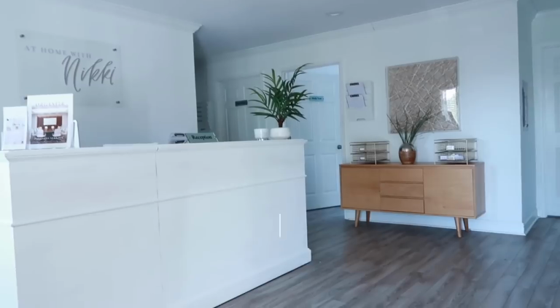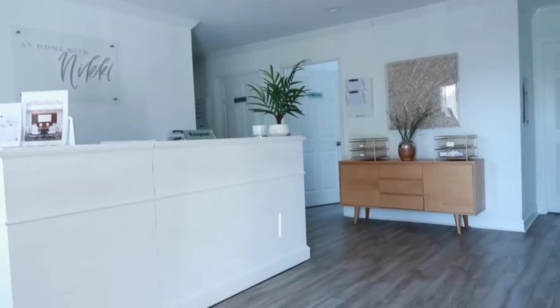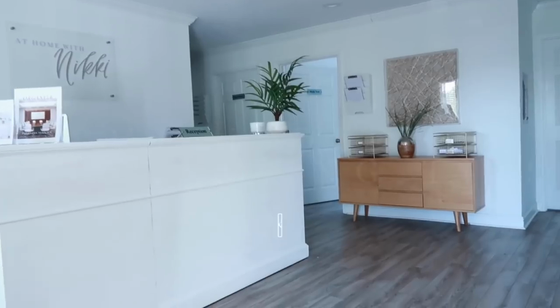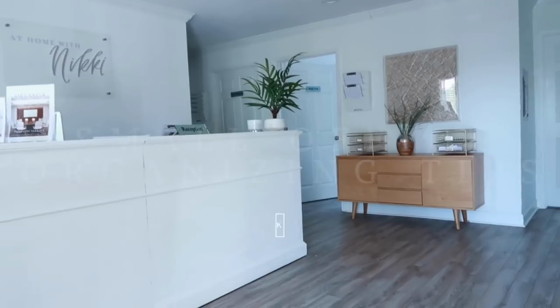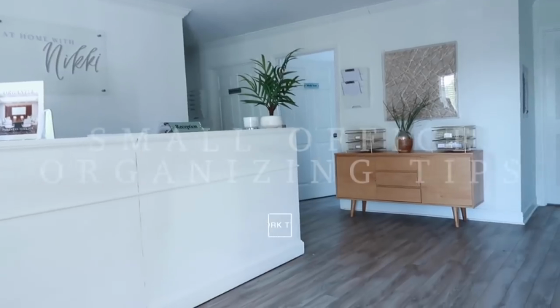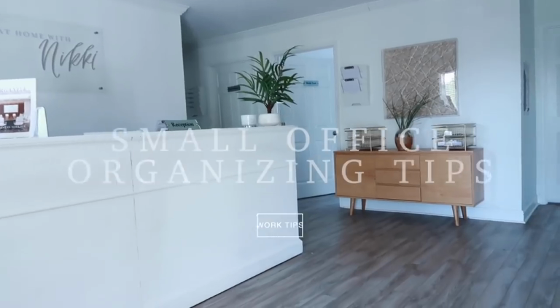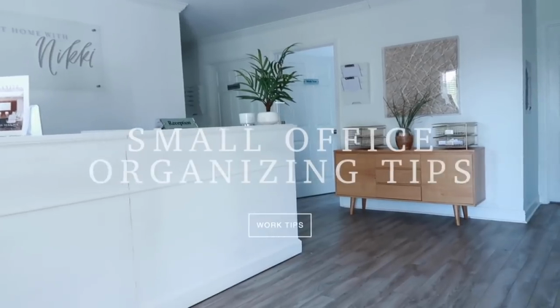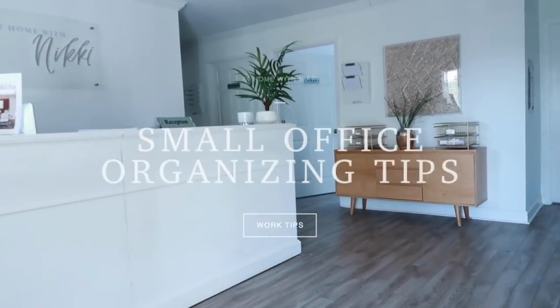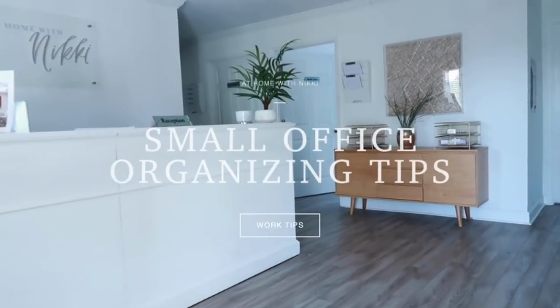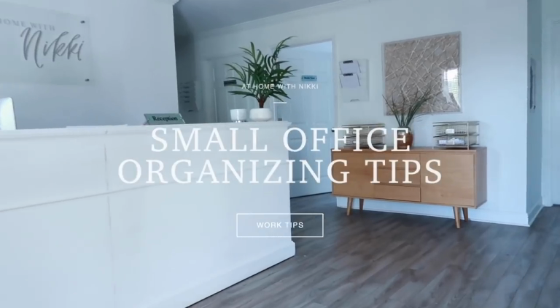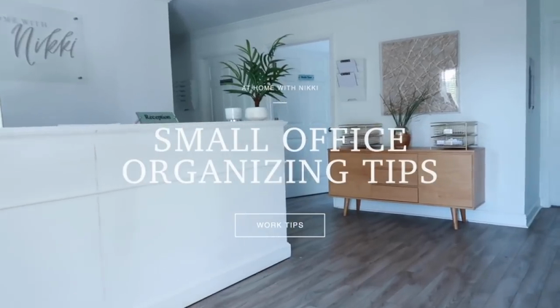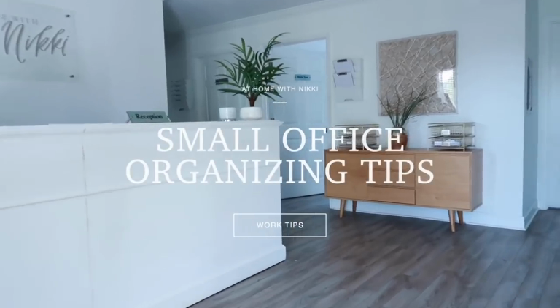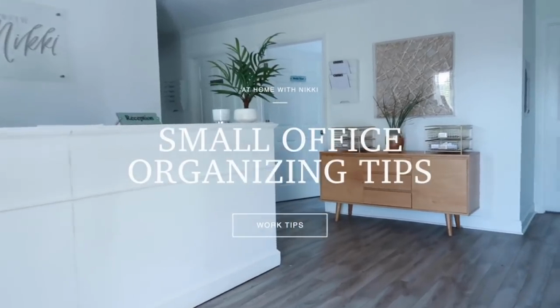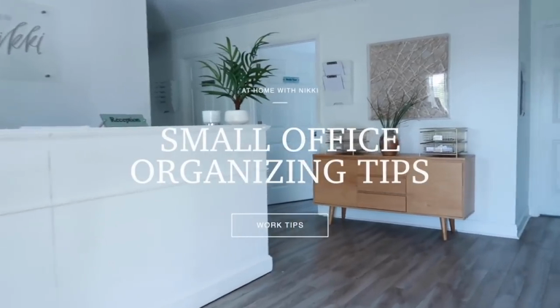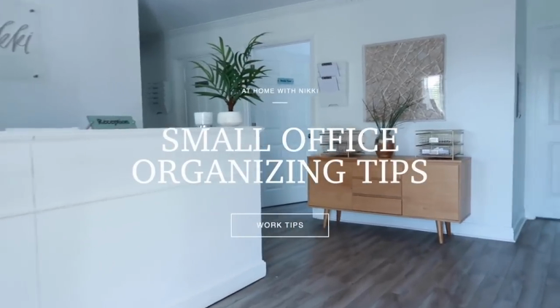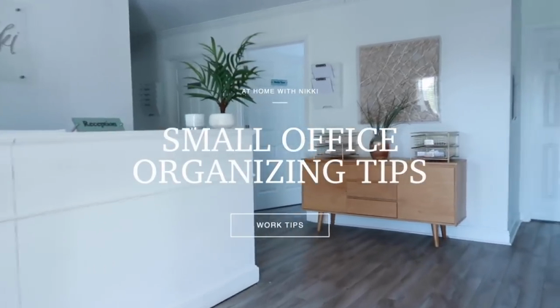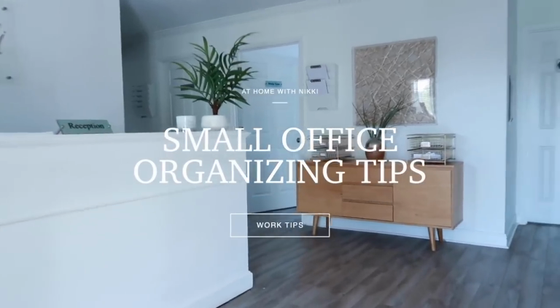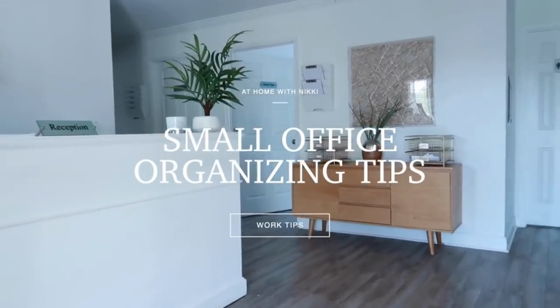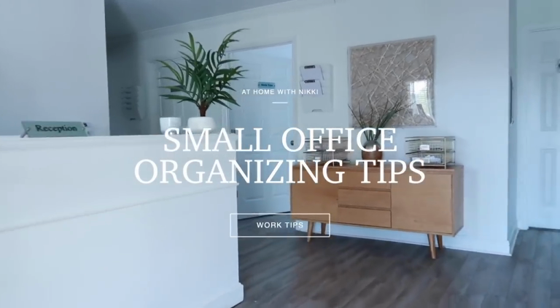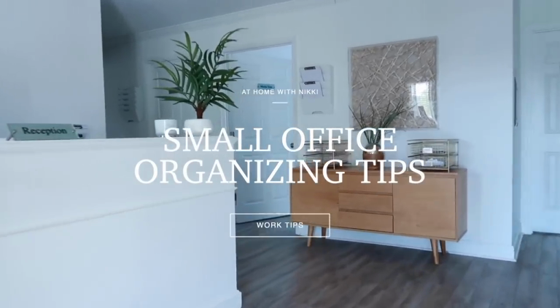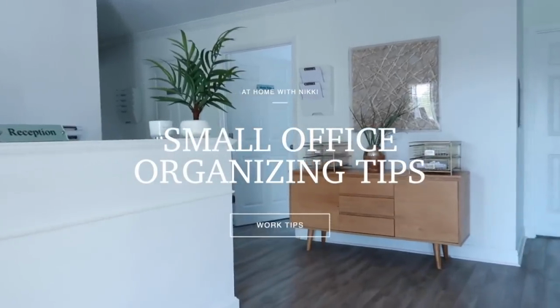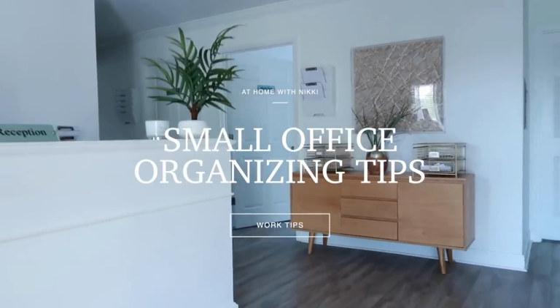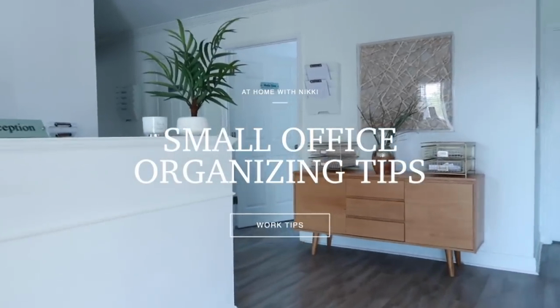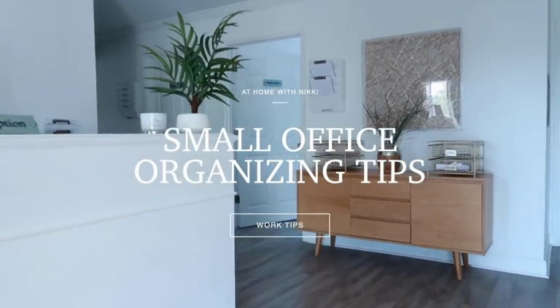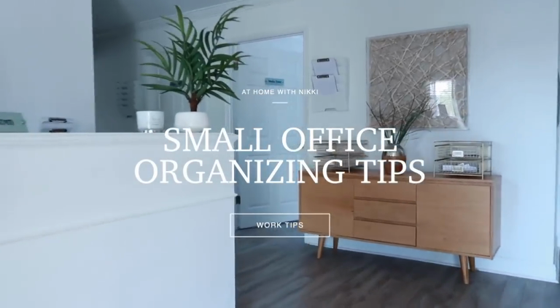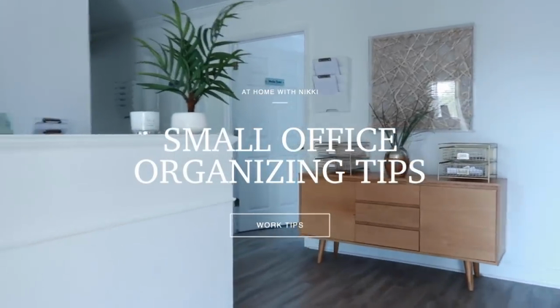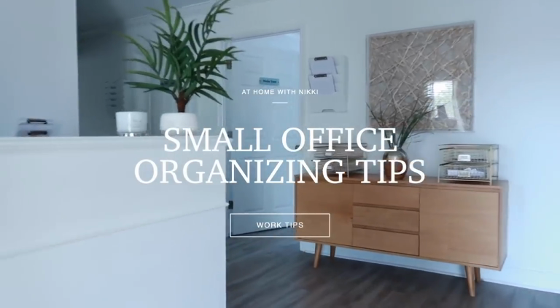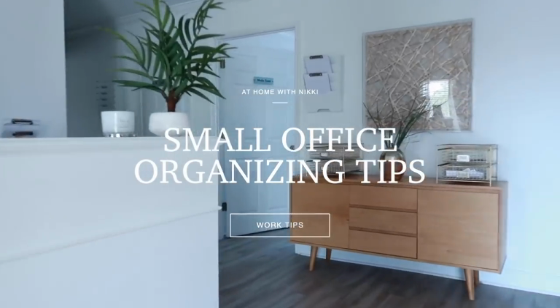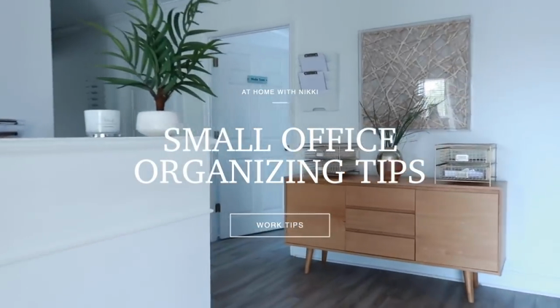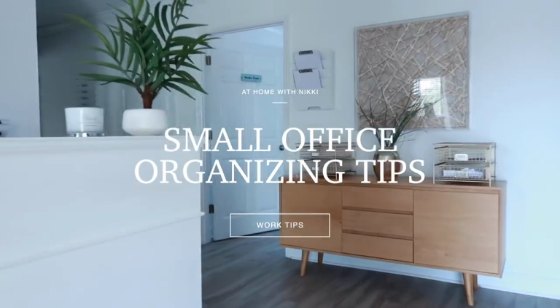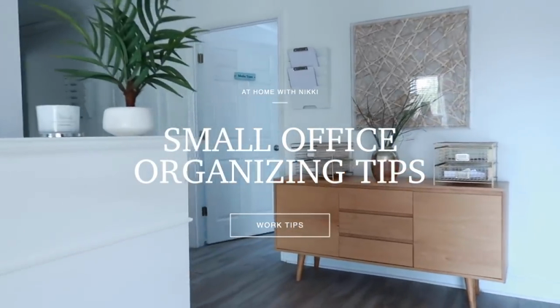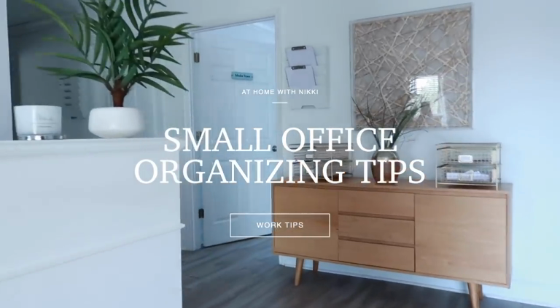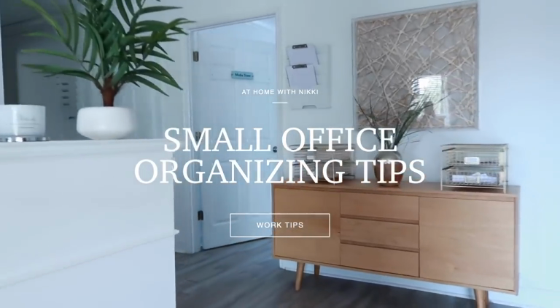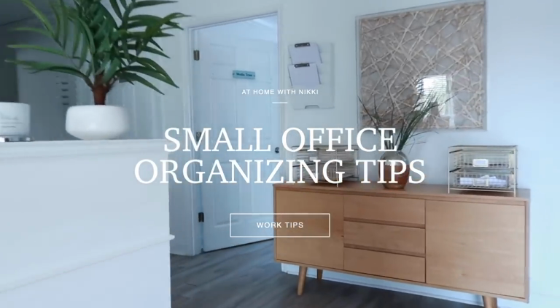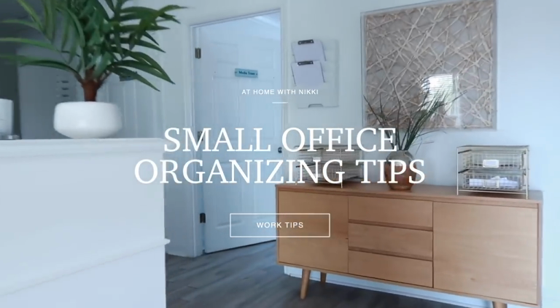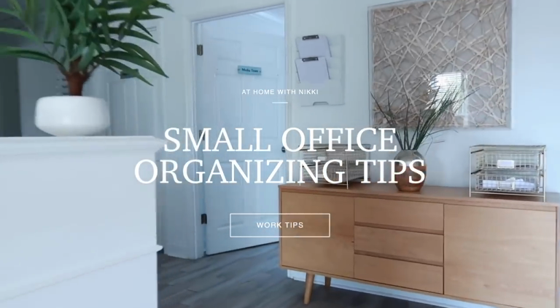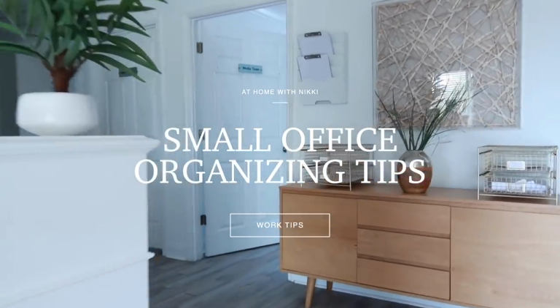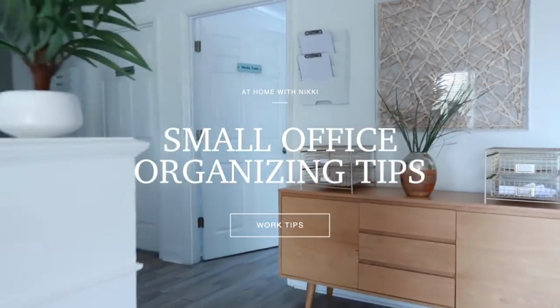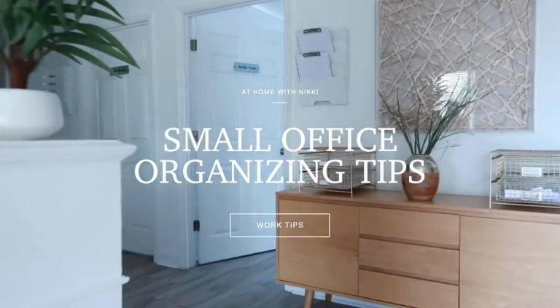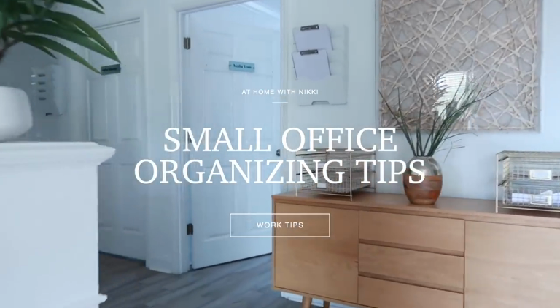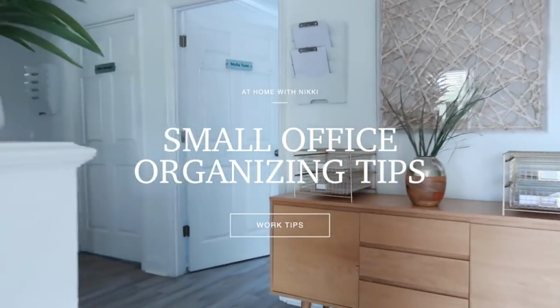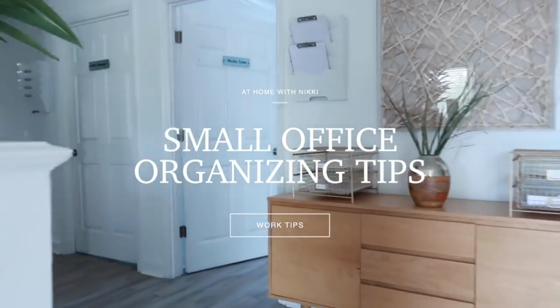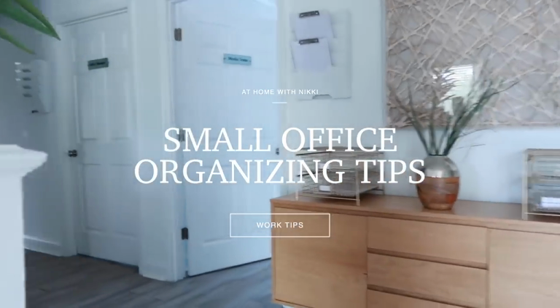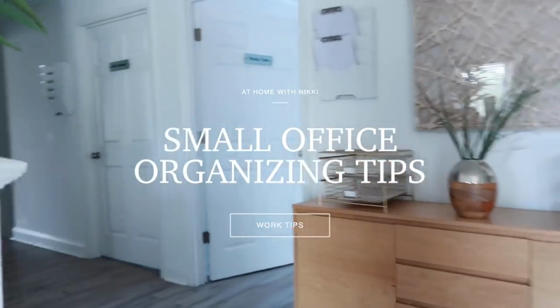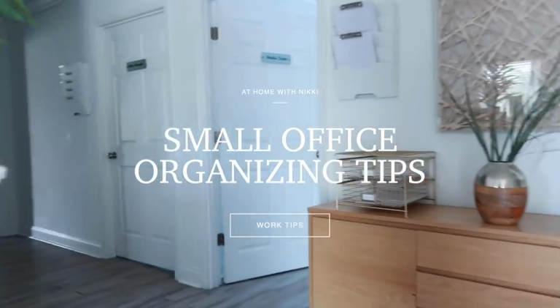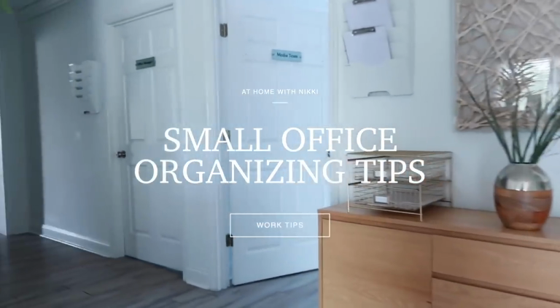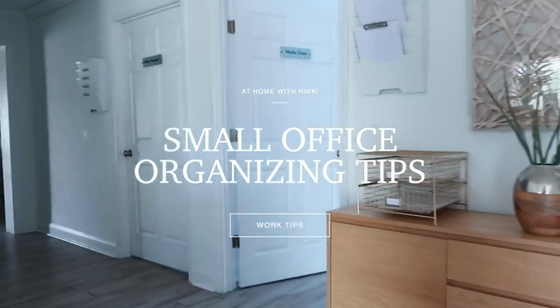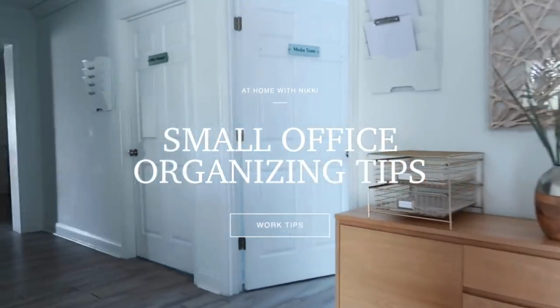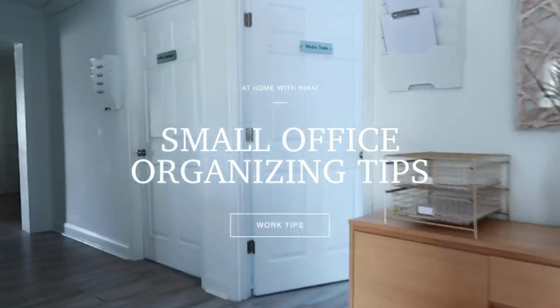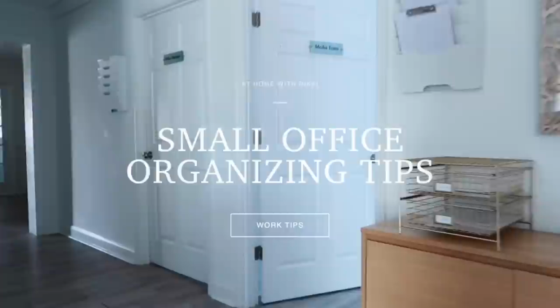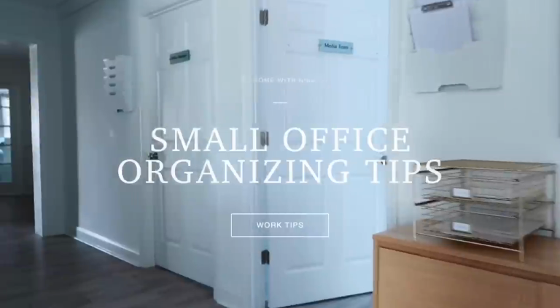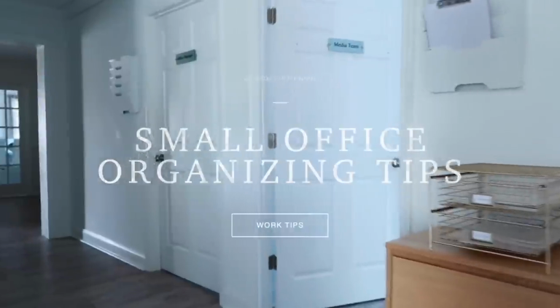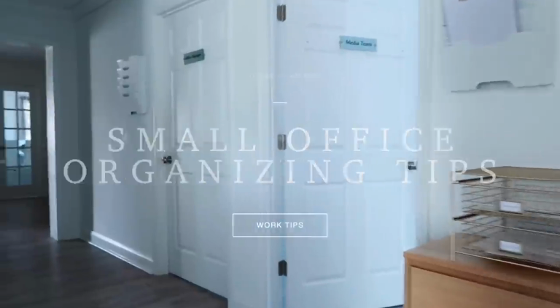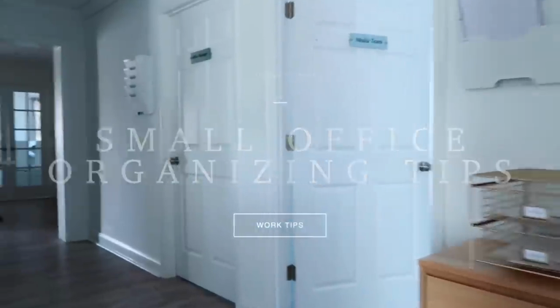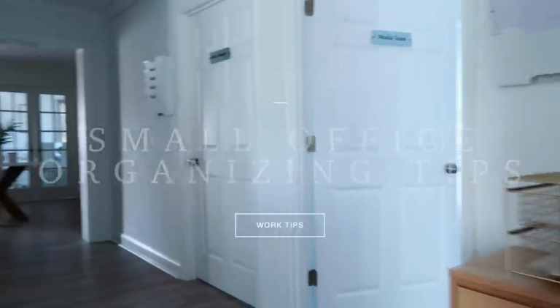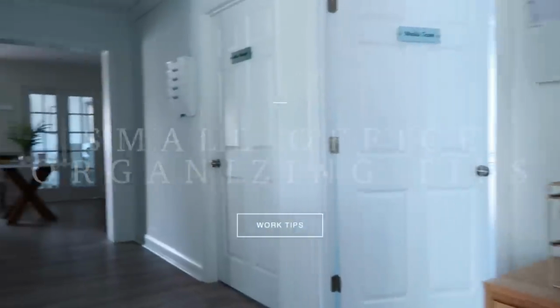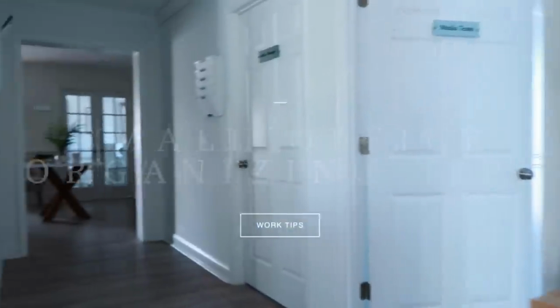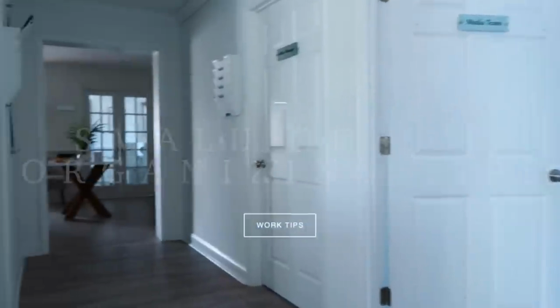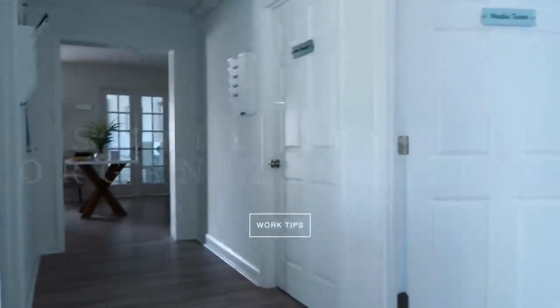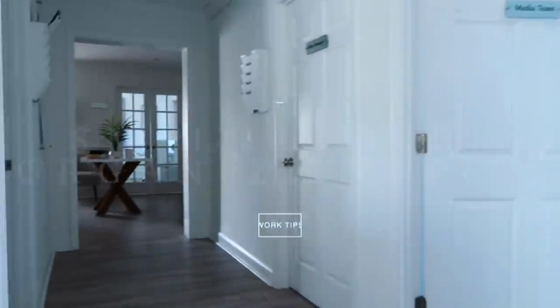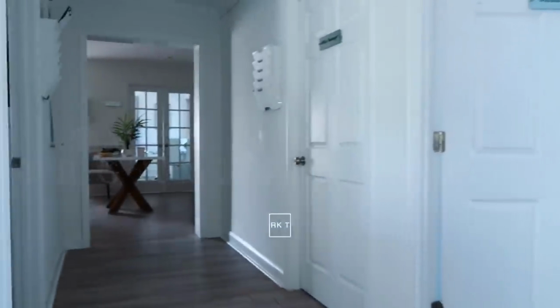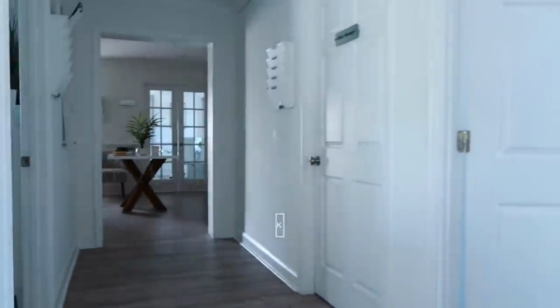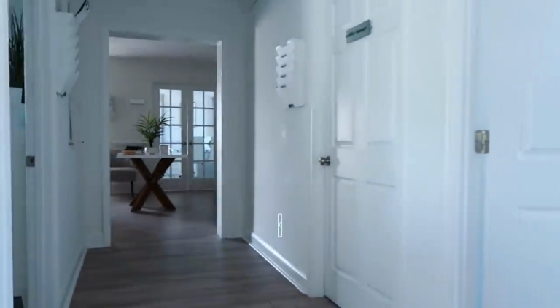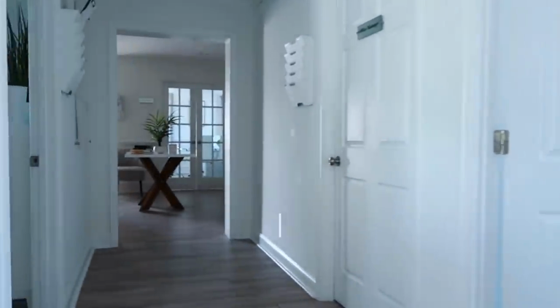Hi friends, I hope you all are doing great. It's me, Nikki, here to share with you some small office organizing tips. So let's get started.